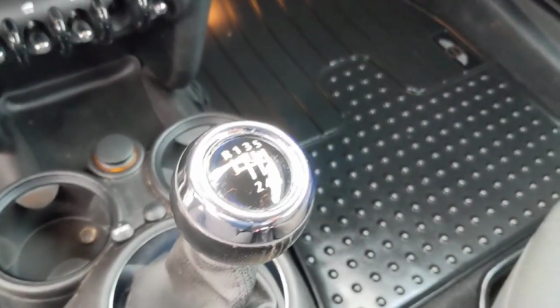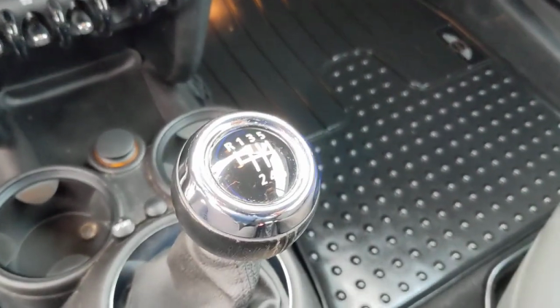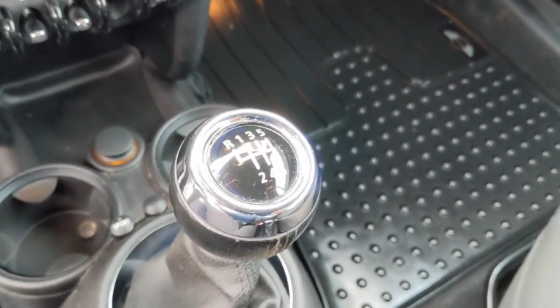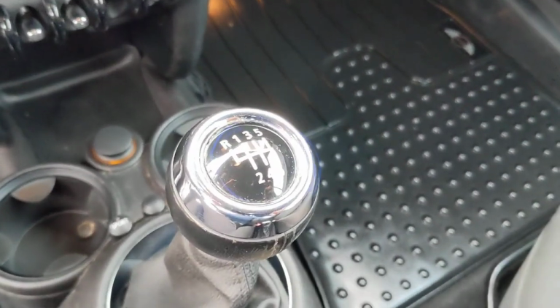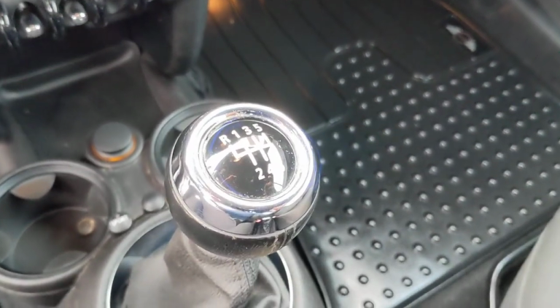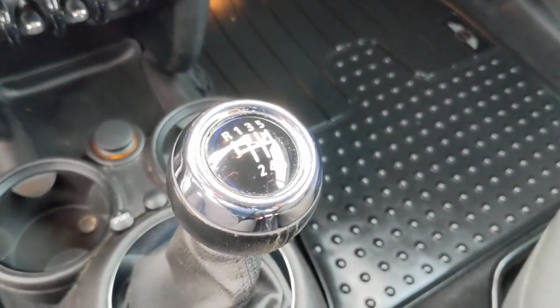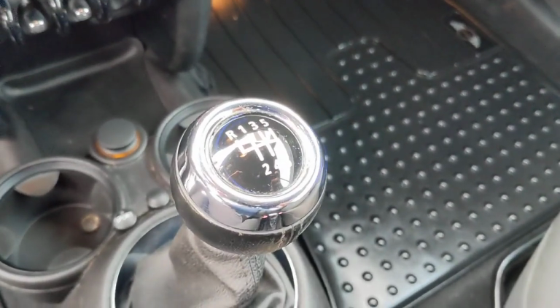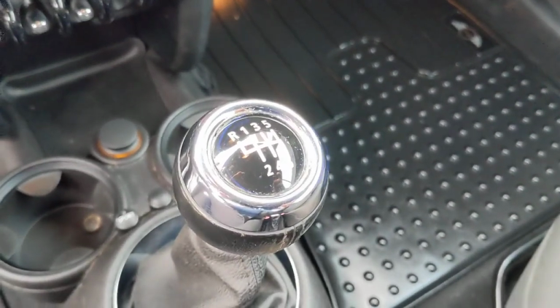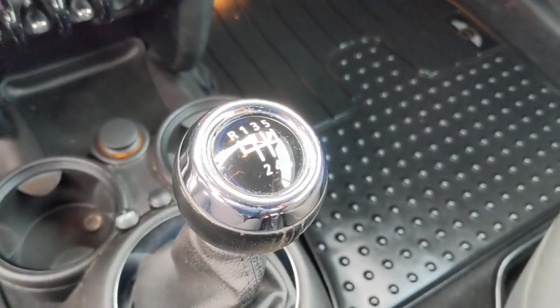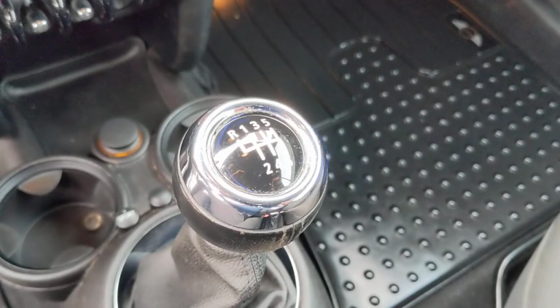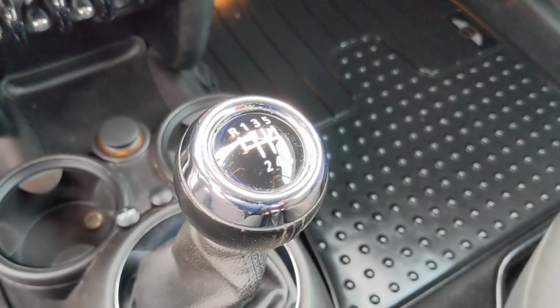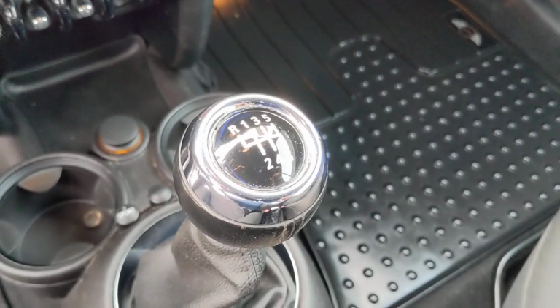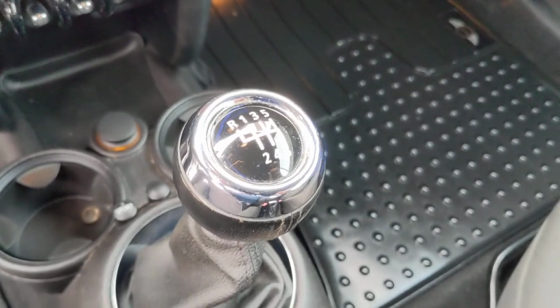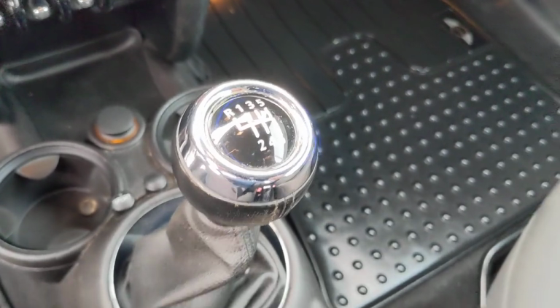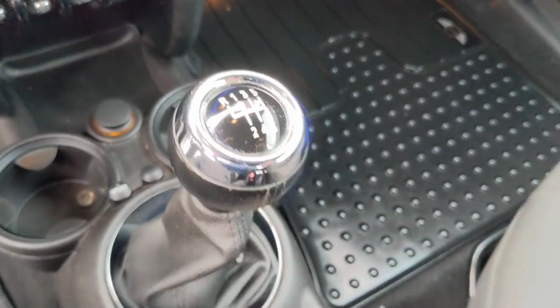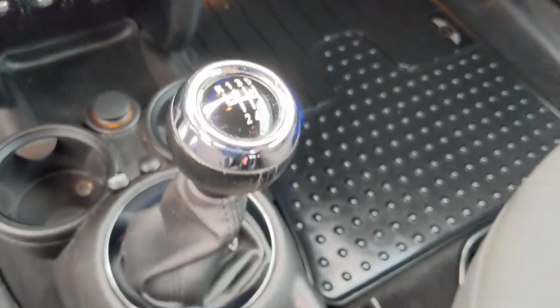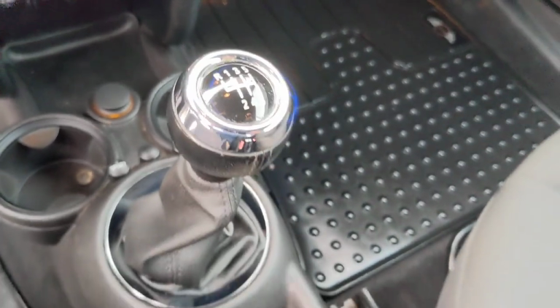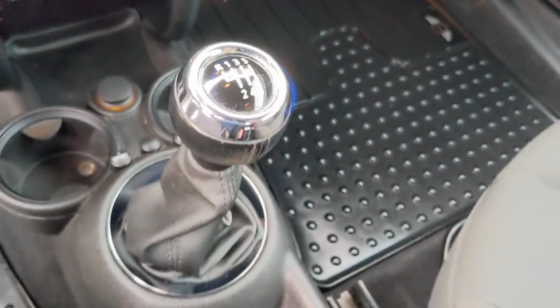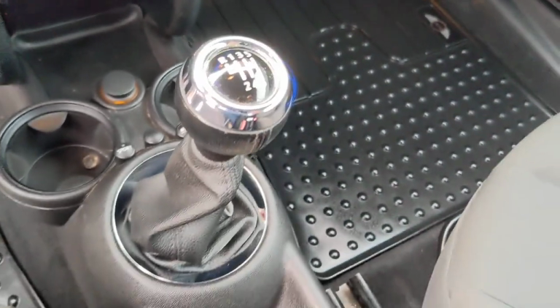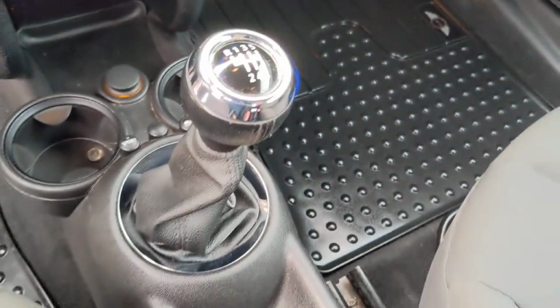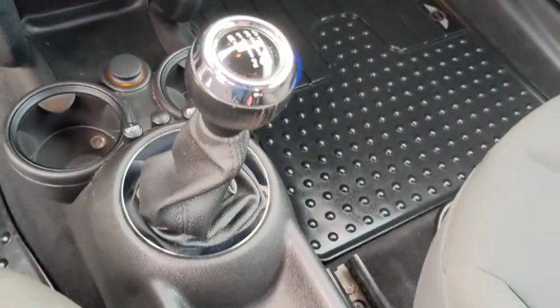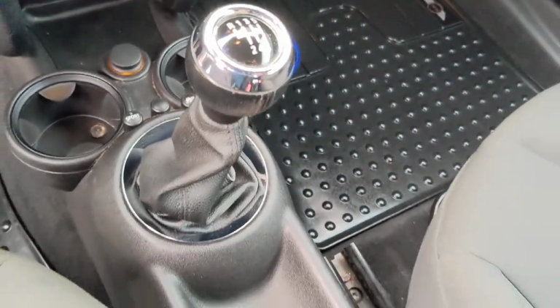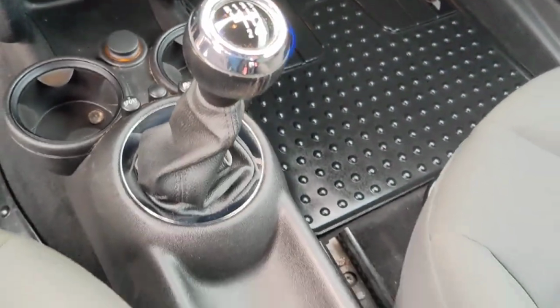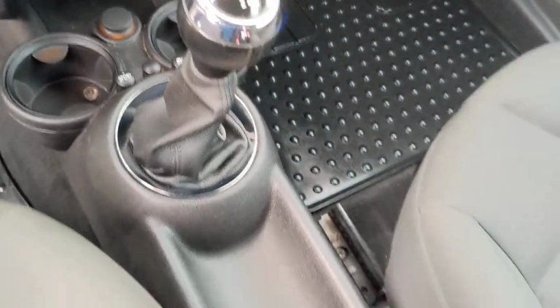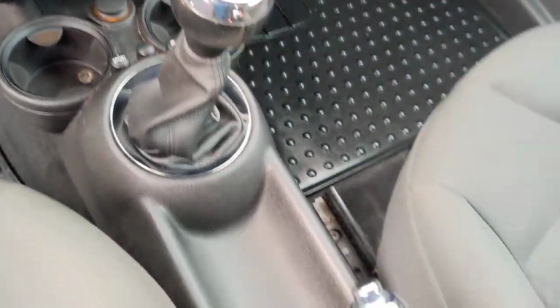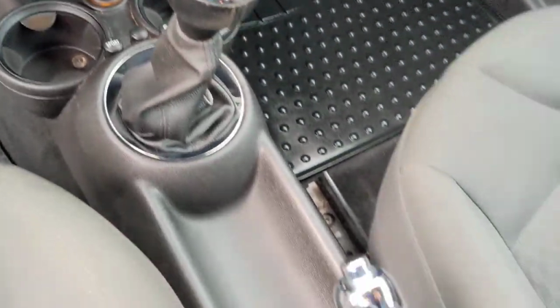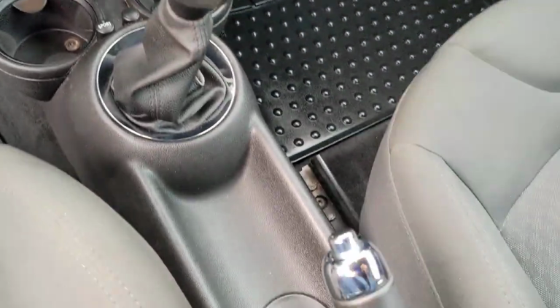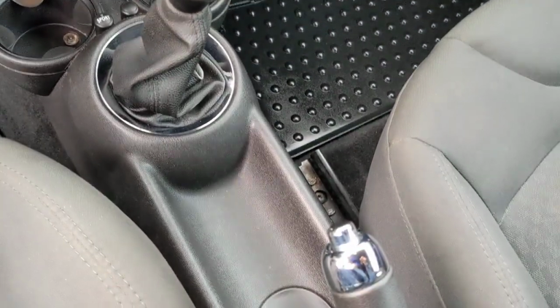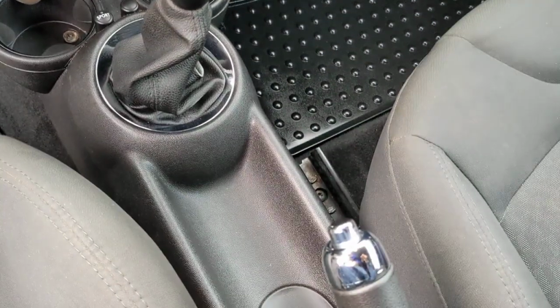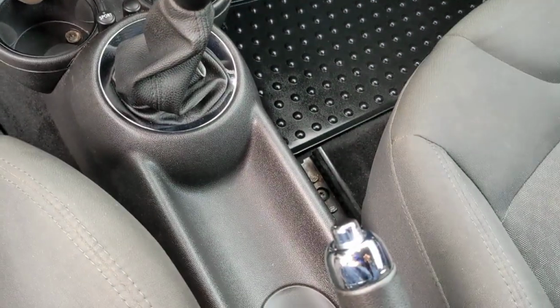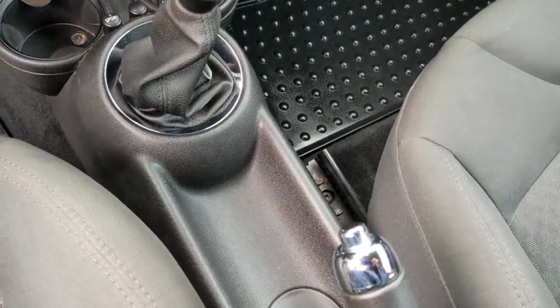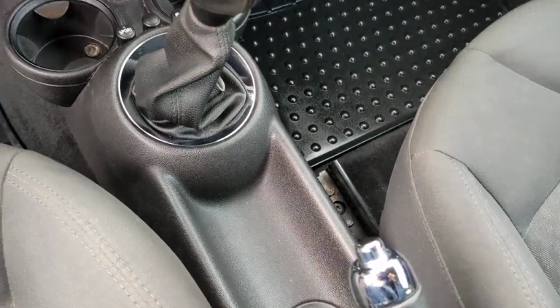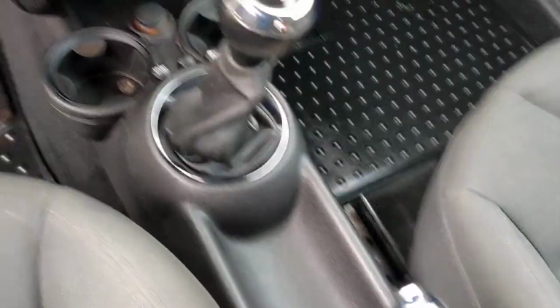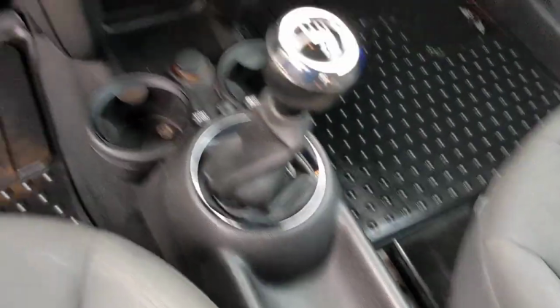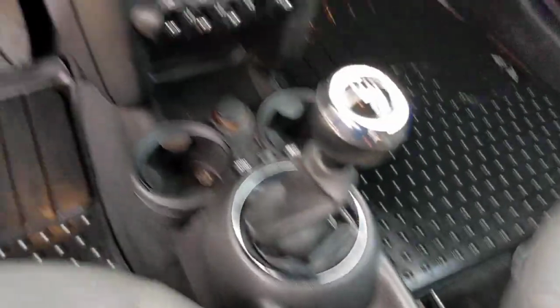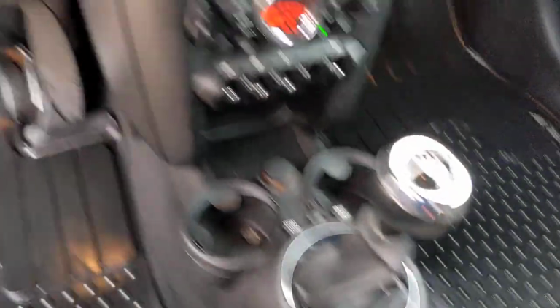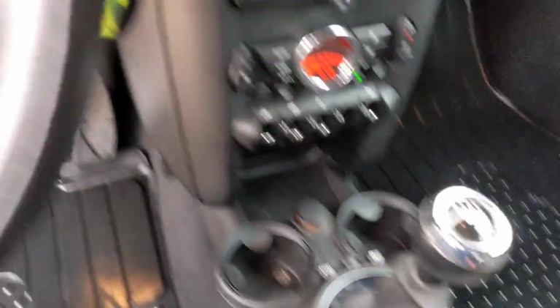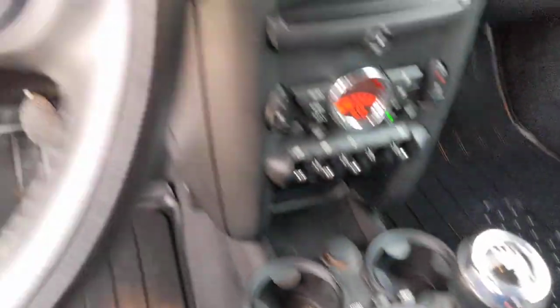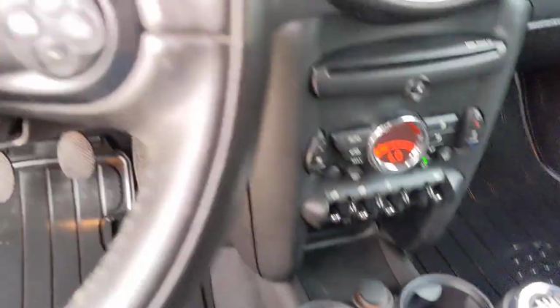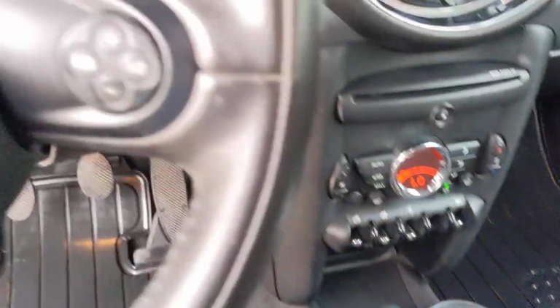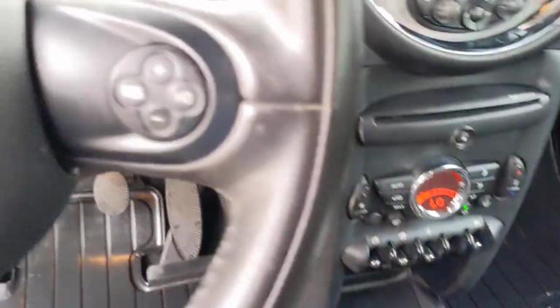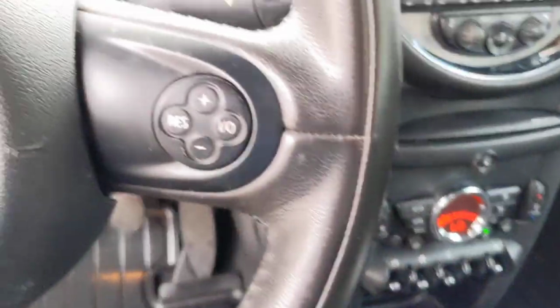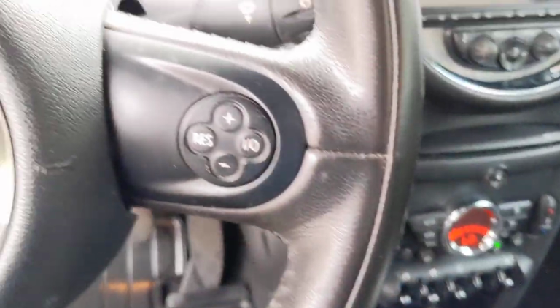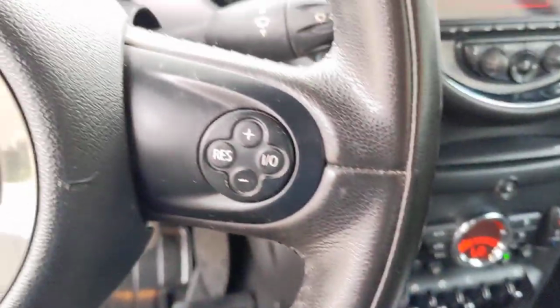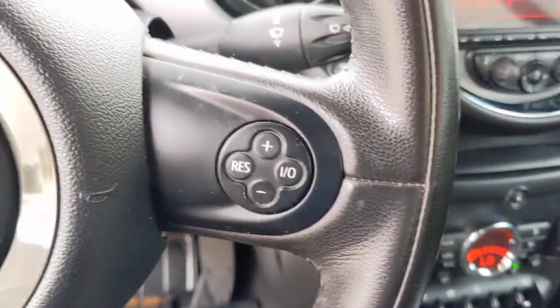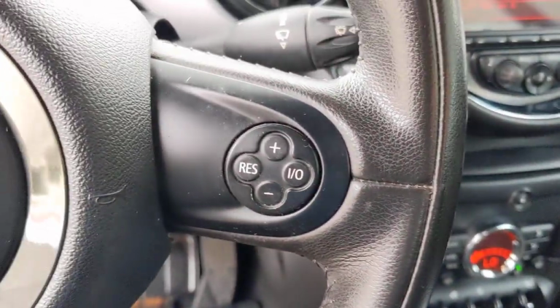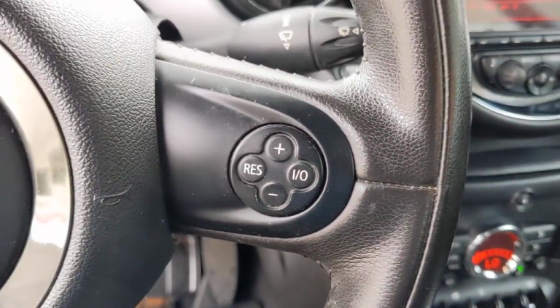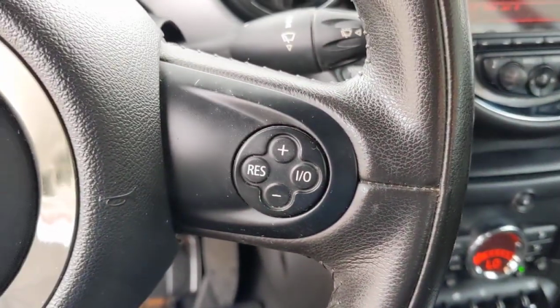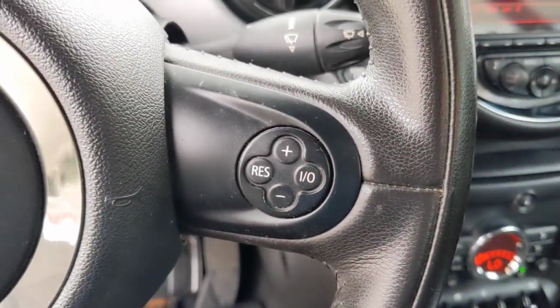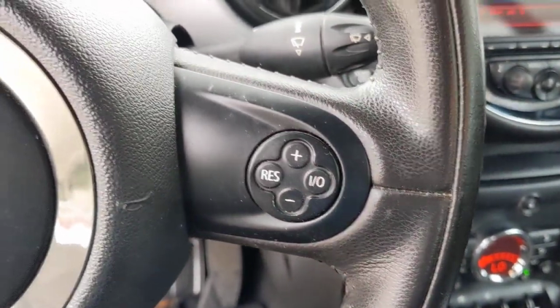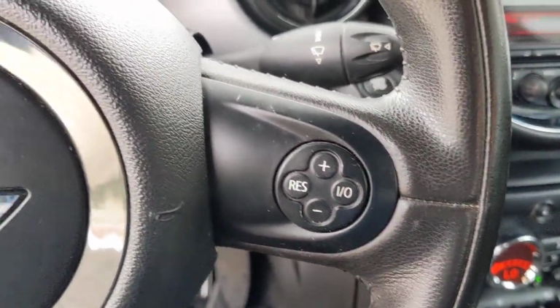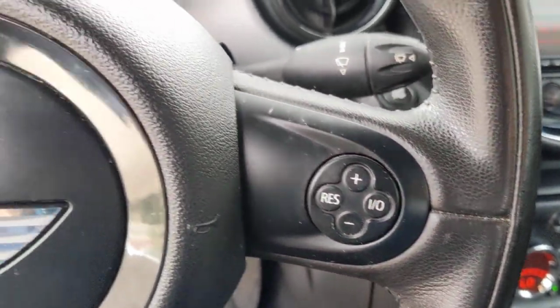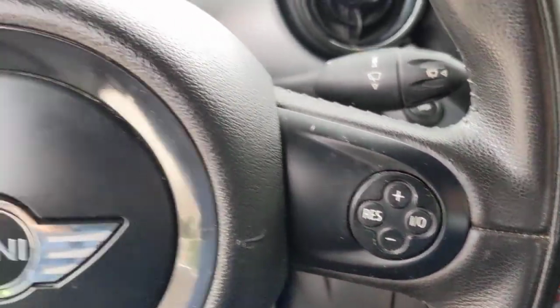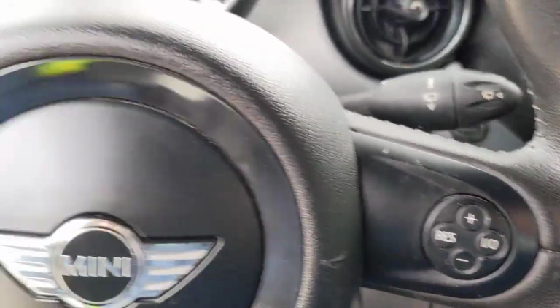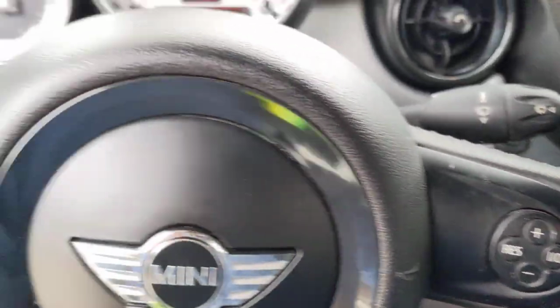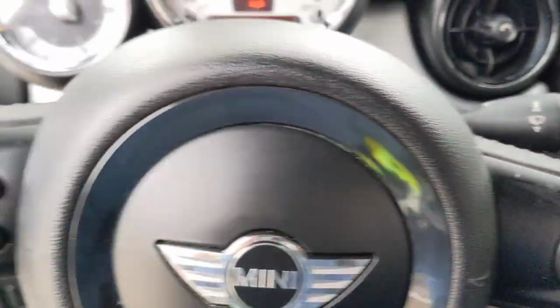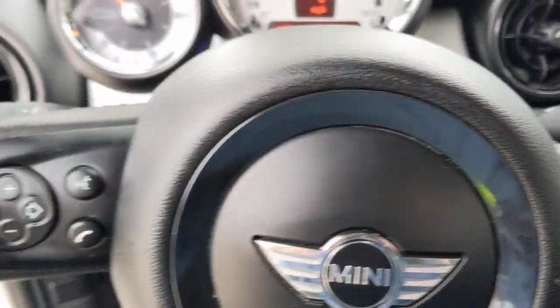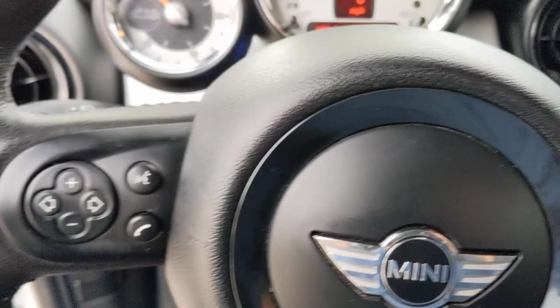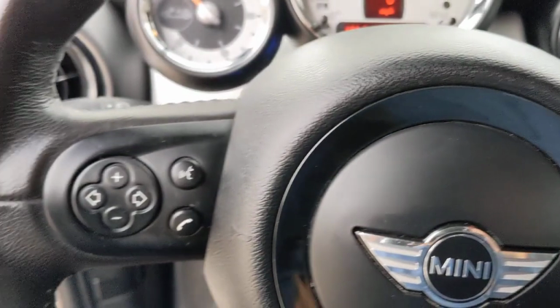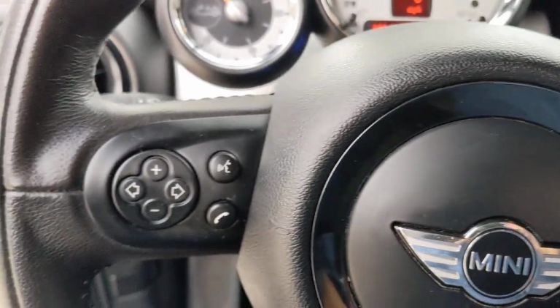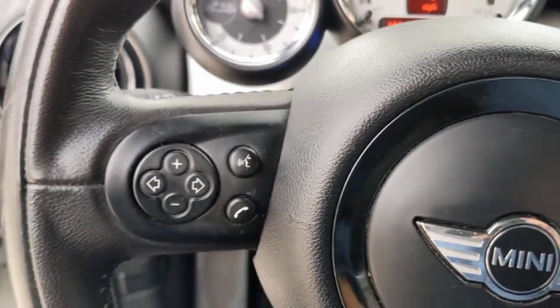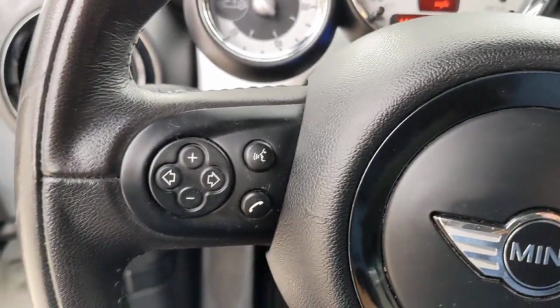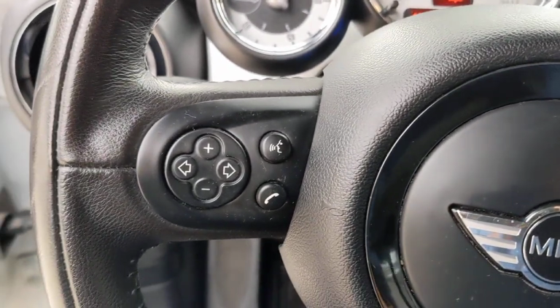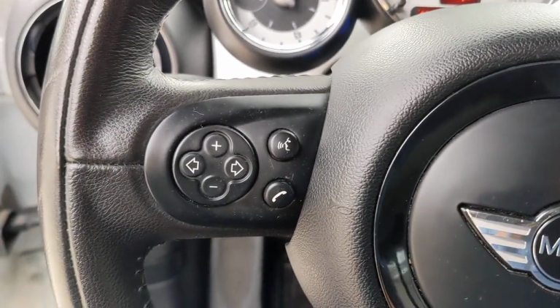Rediscover the joy of driving in this engaging Mini Convertible. Come in for a test drive — our team will make it the best part of your day.